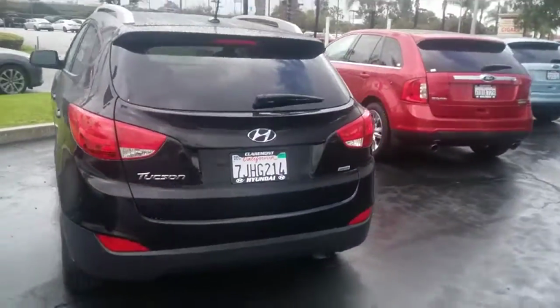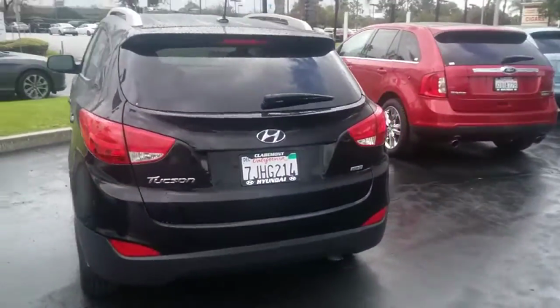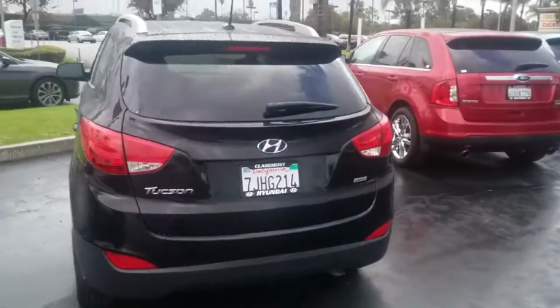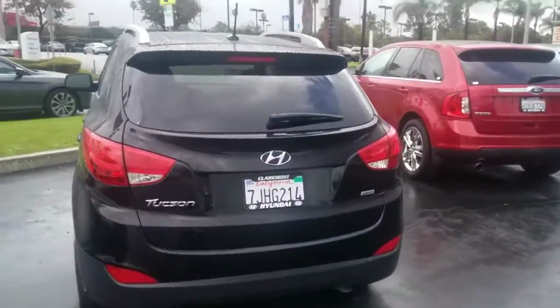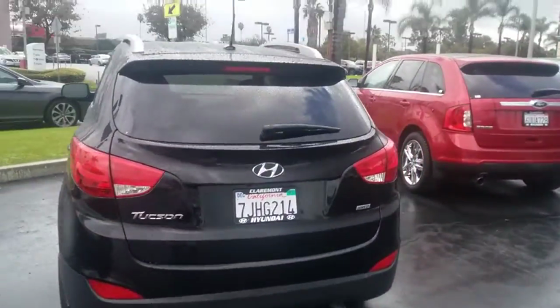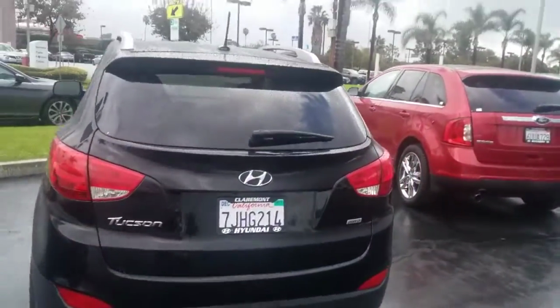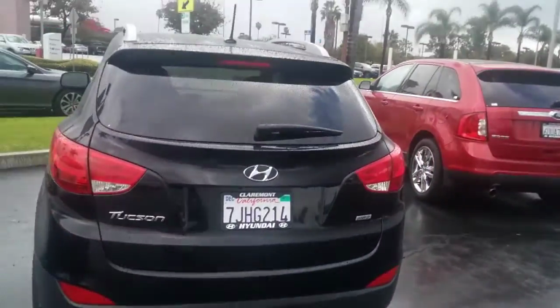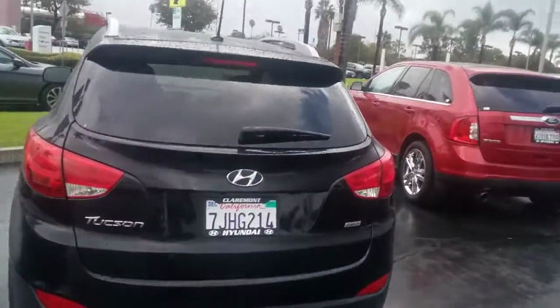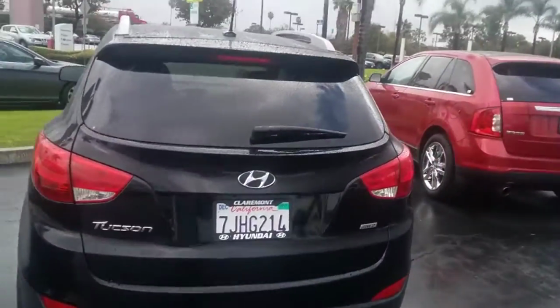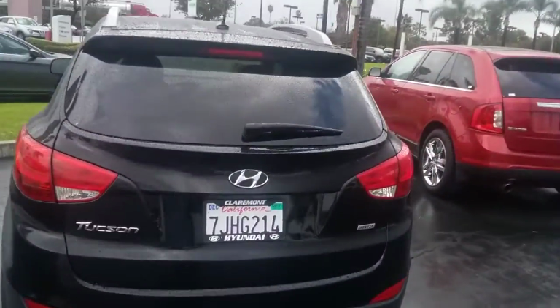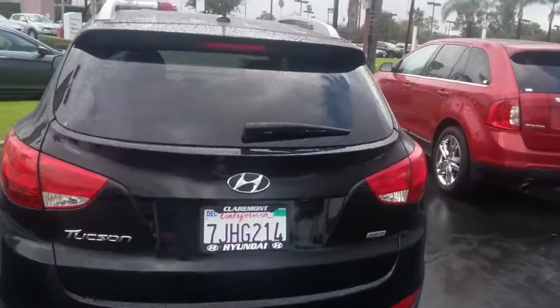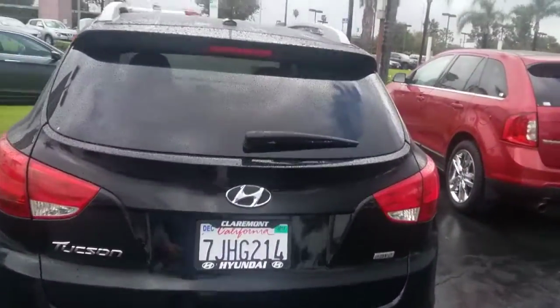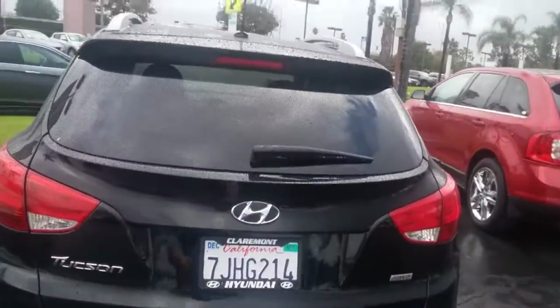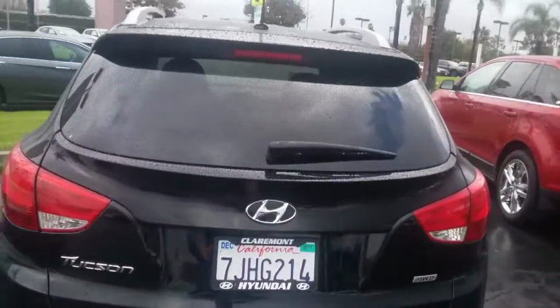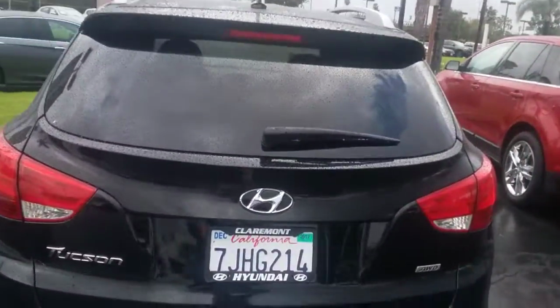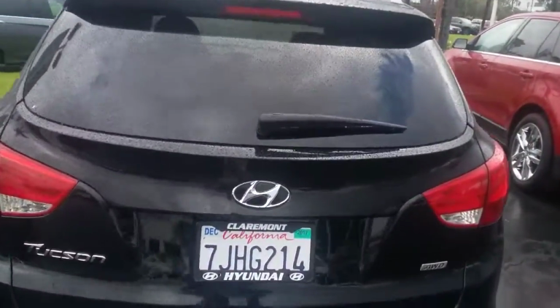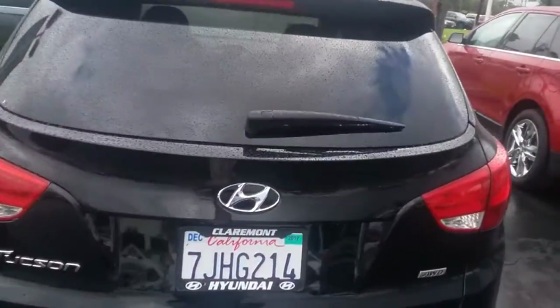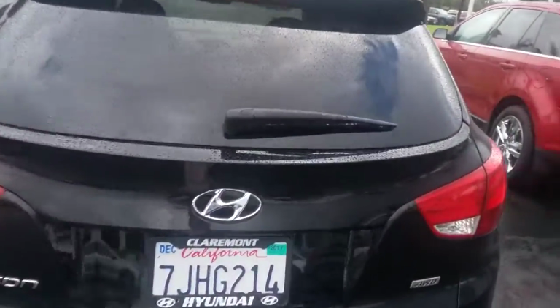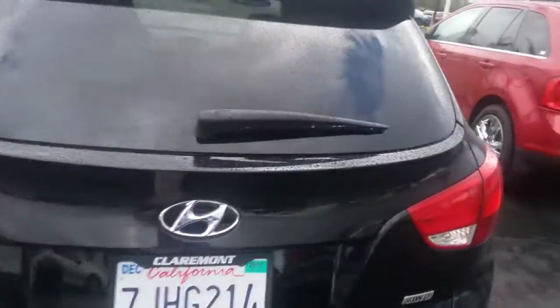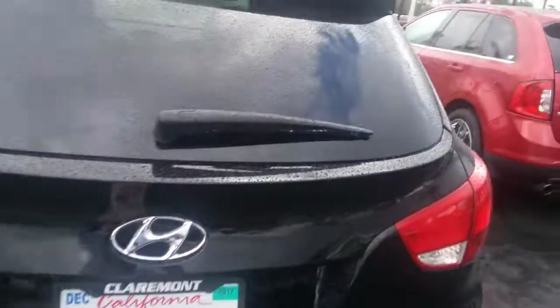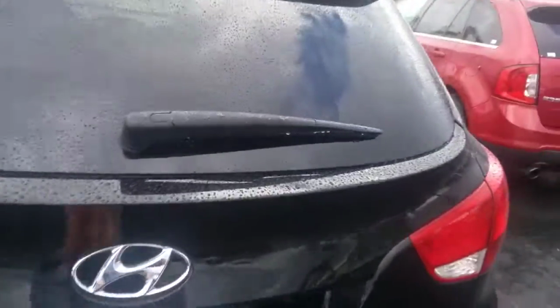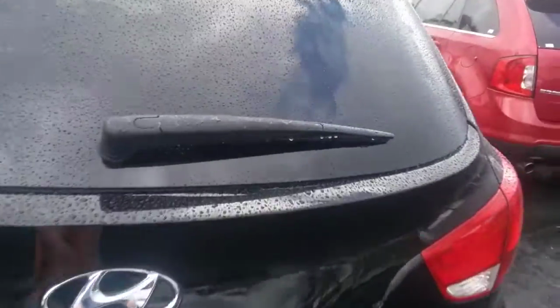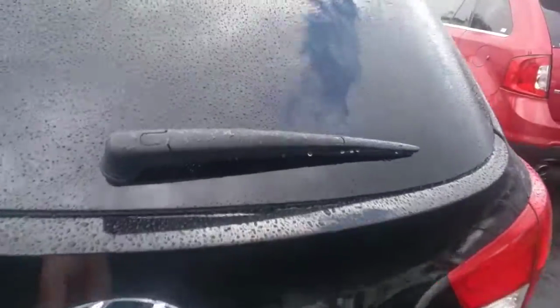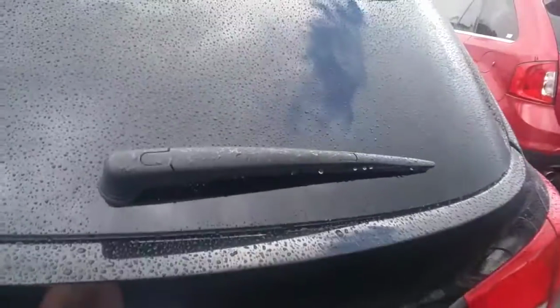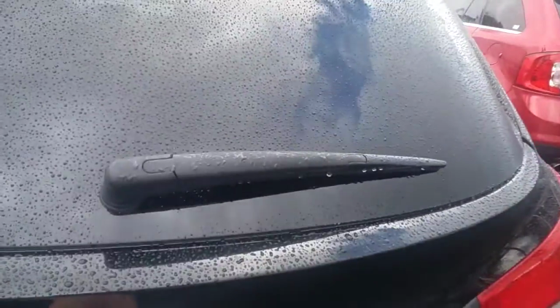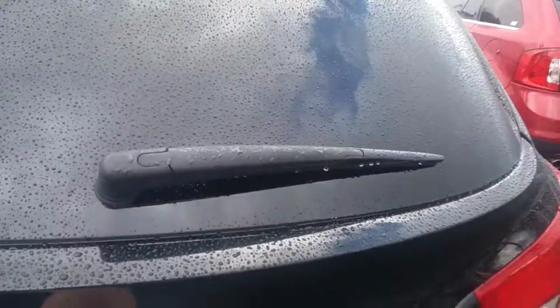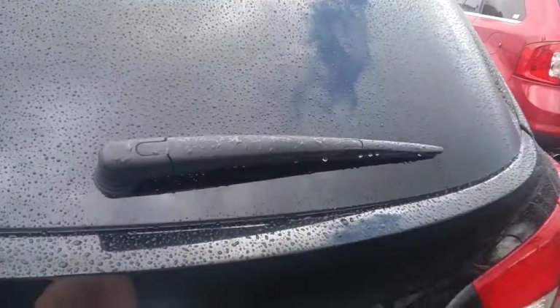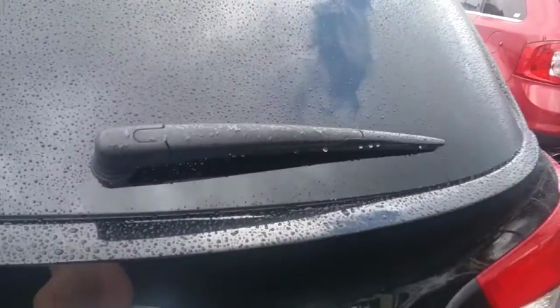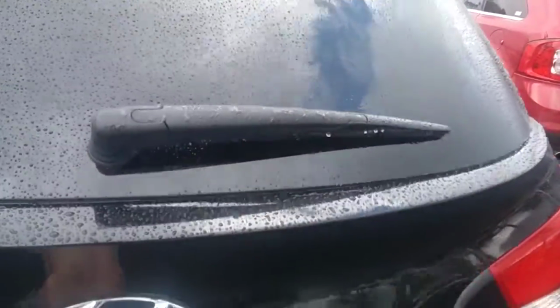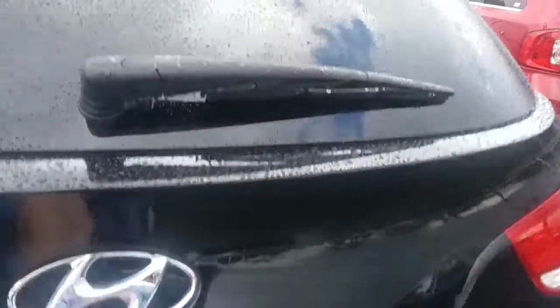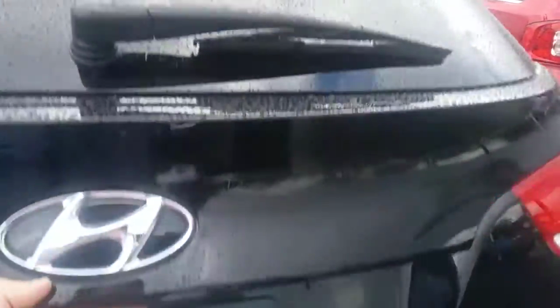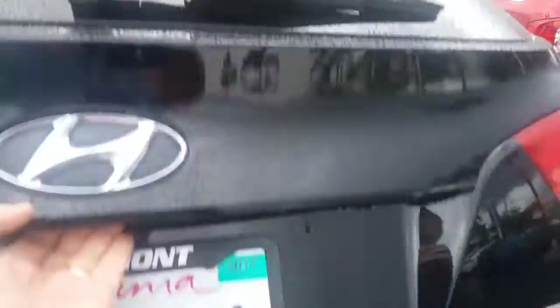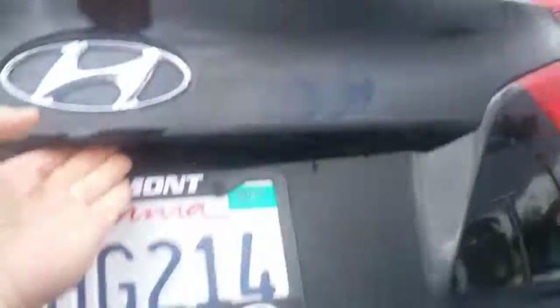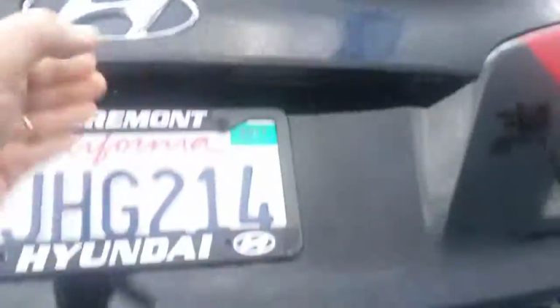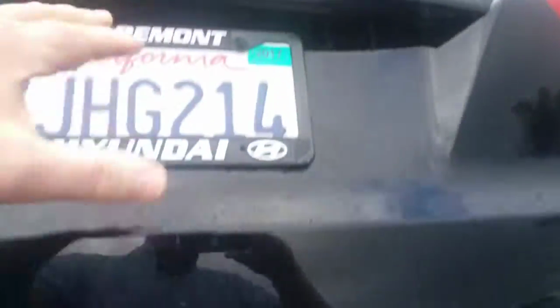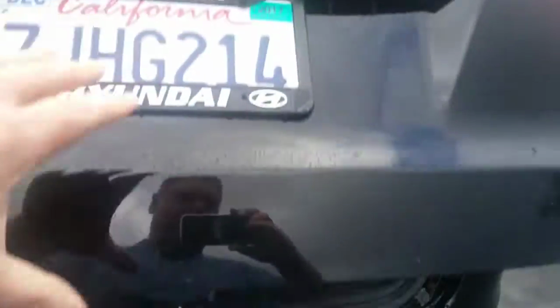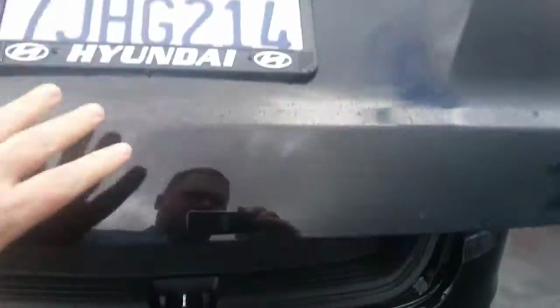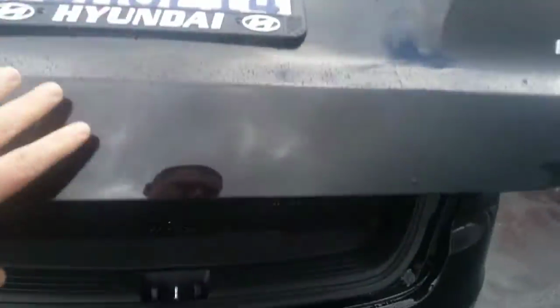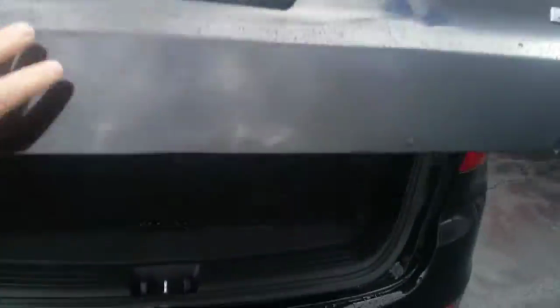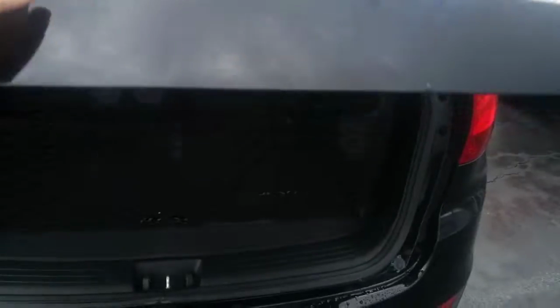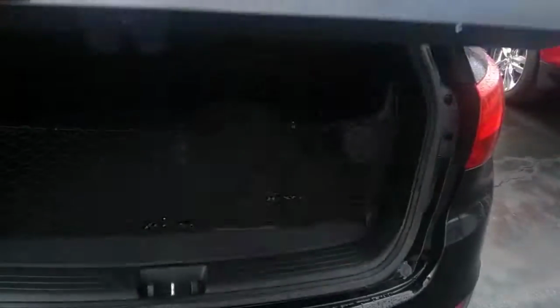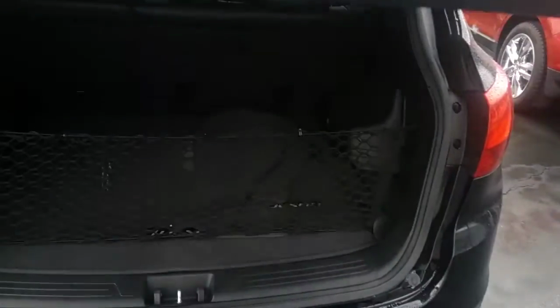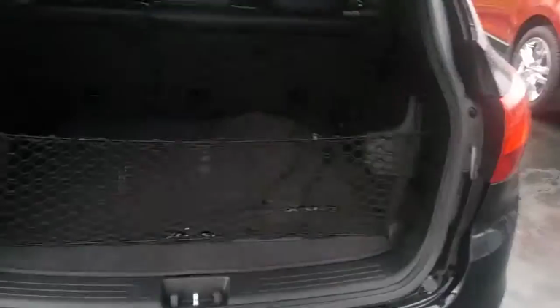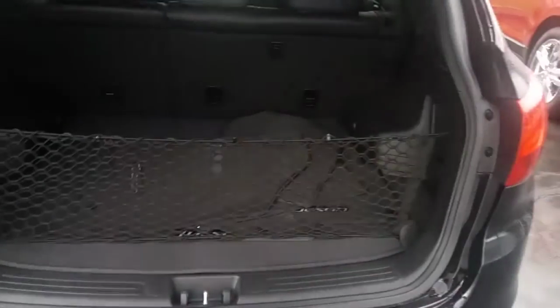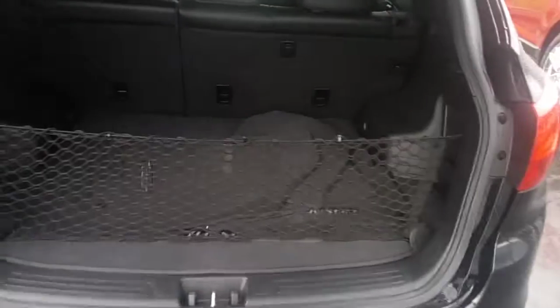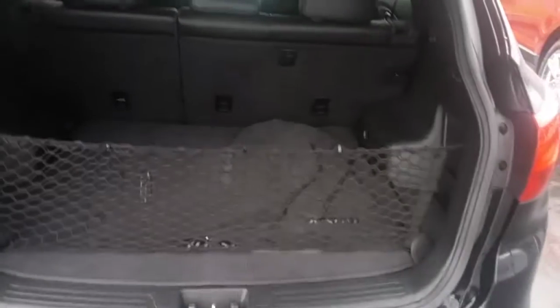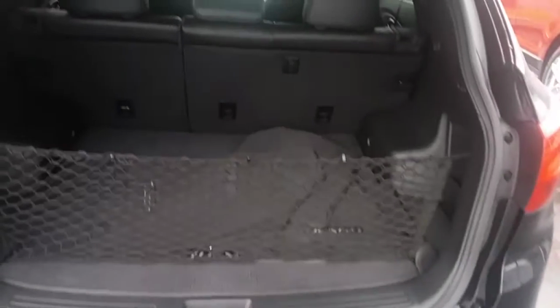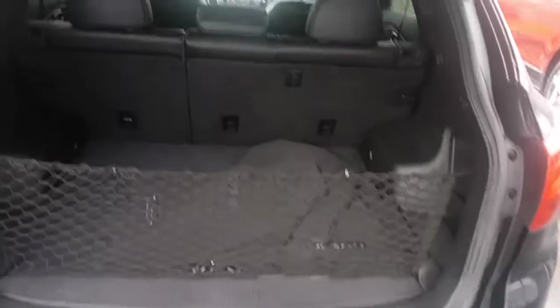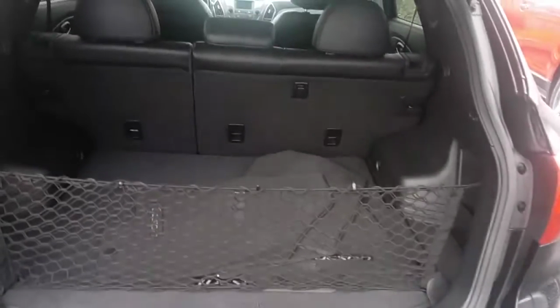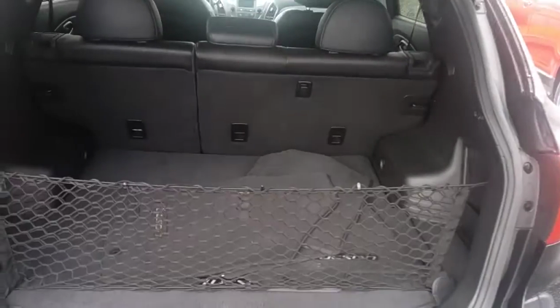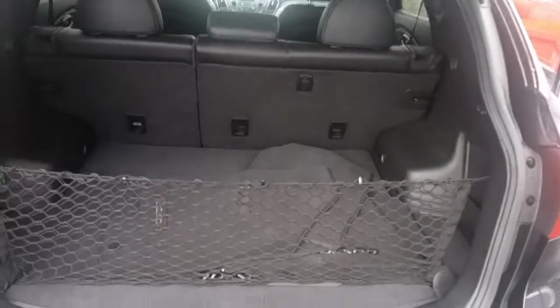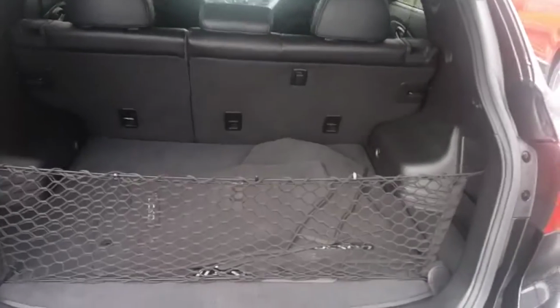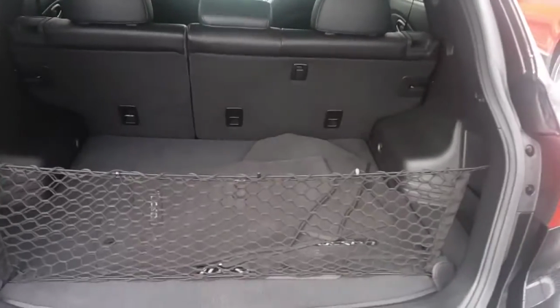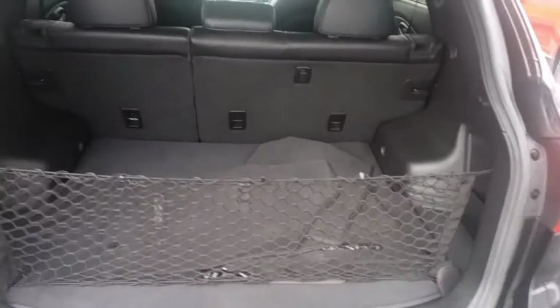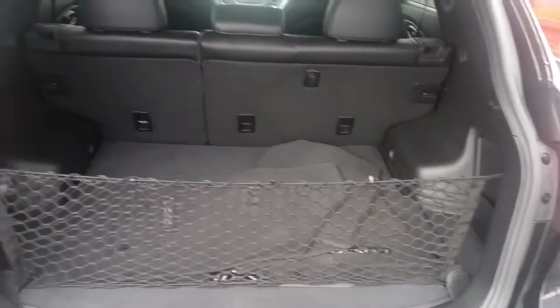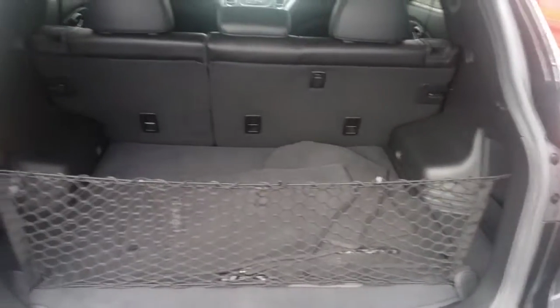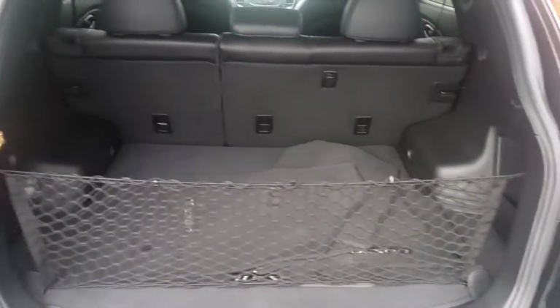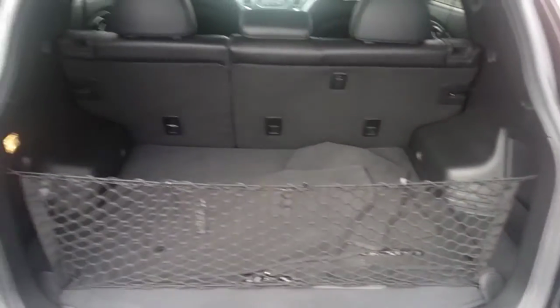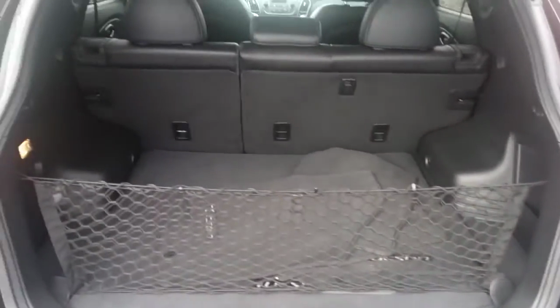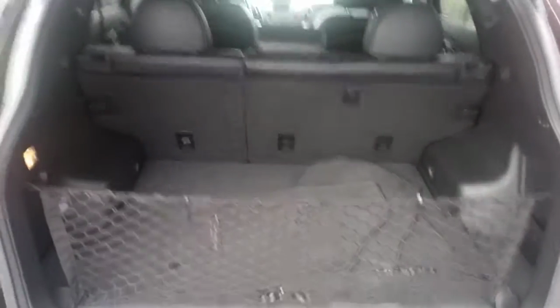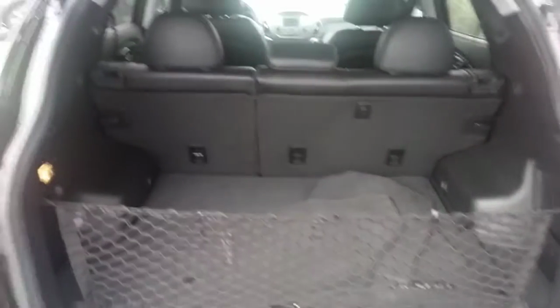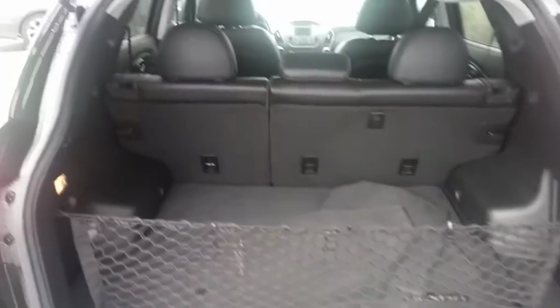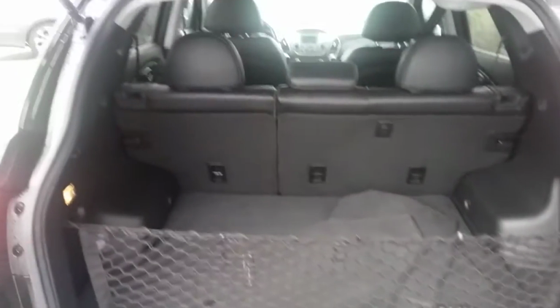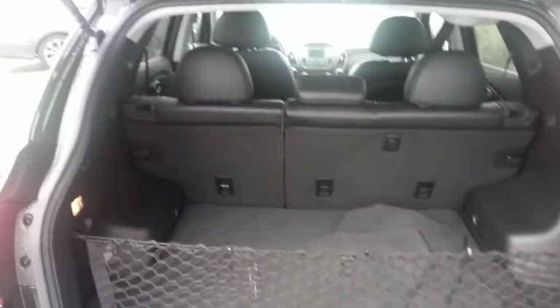Let's take a look at the cargo area. Excellent amount of cargo room for you.